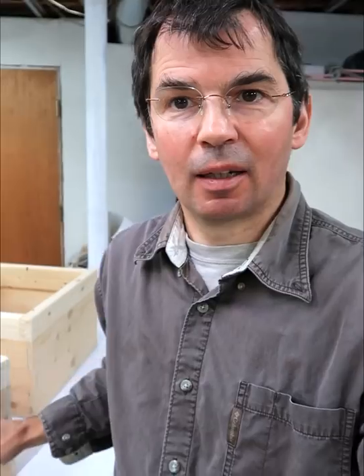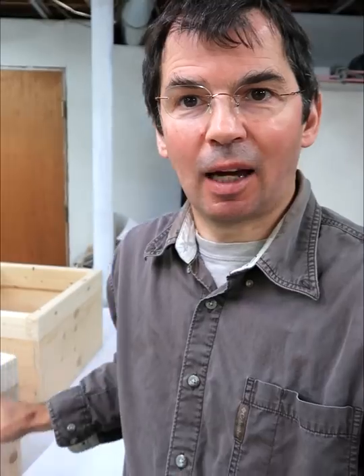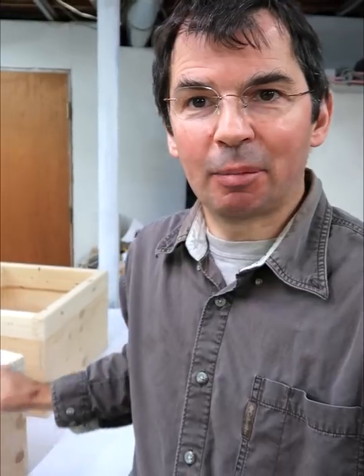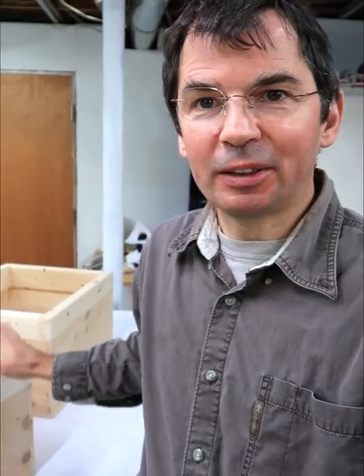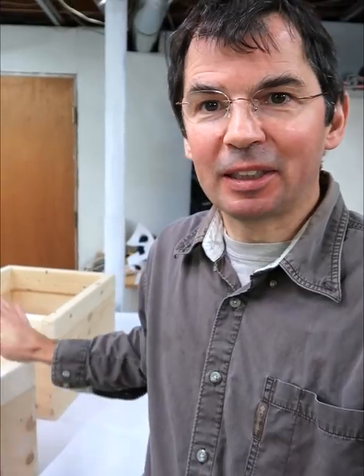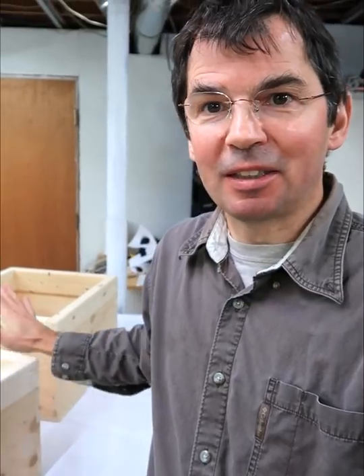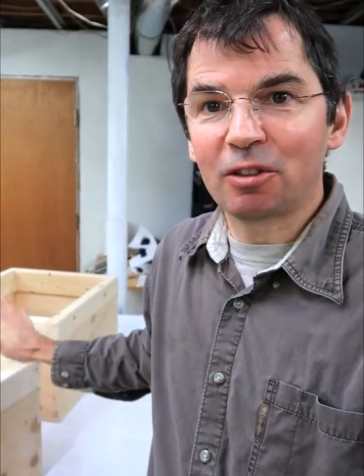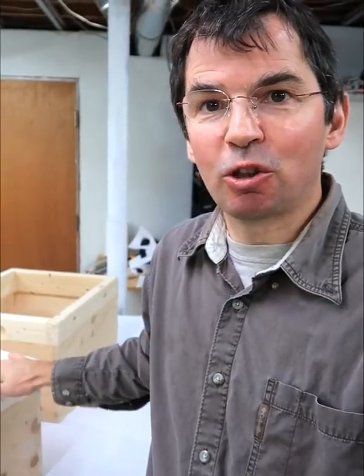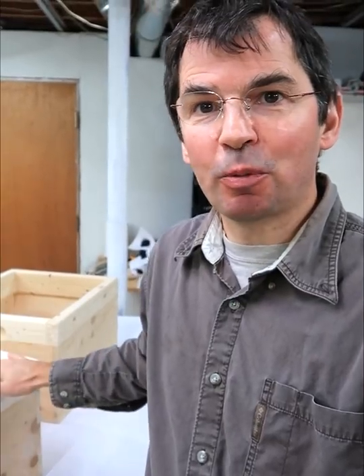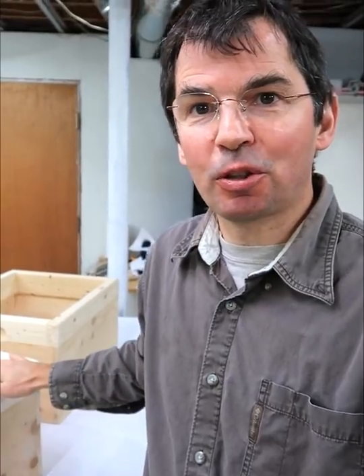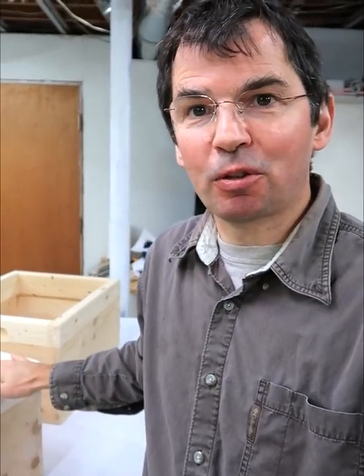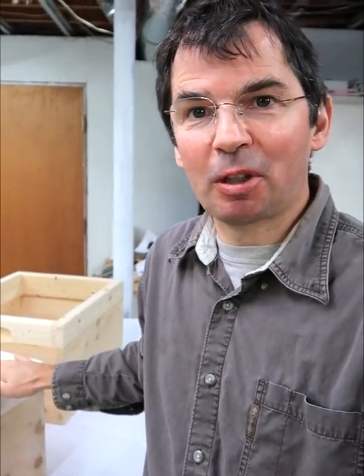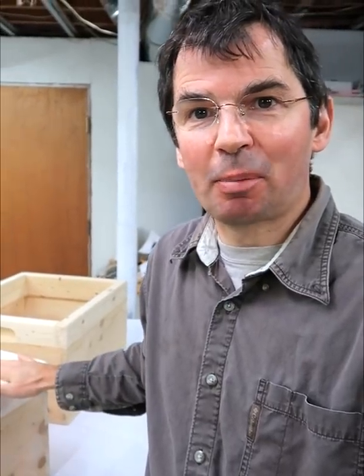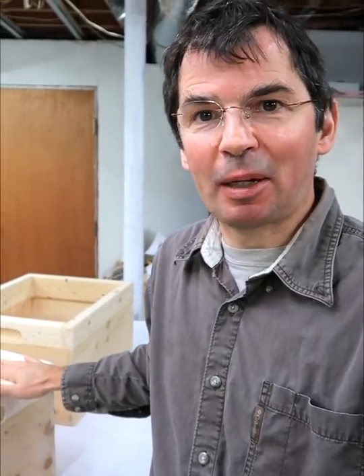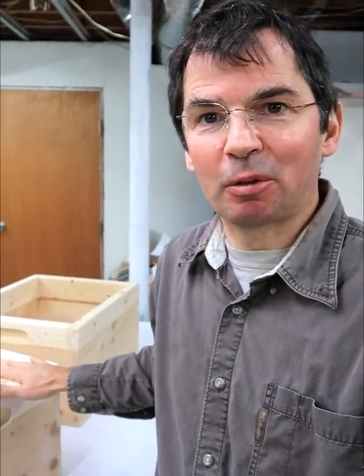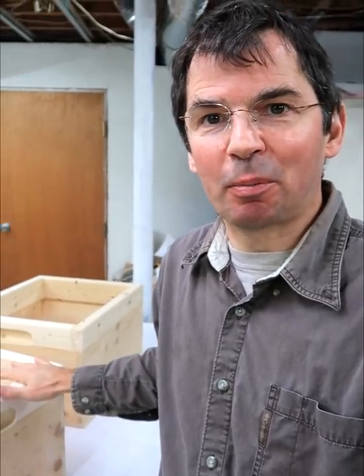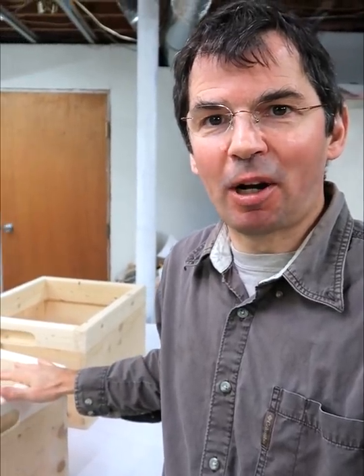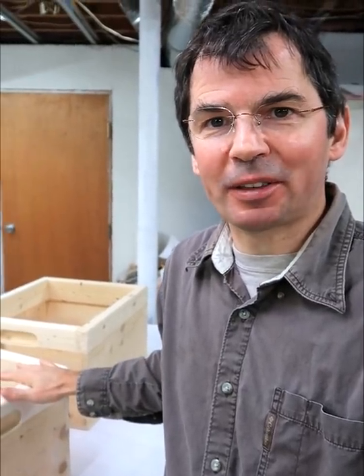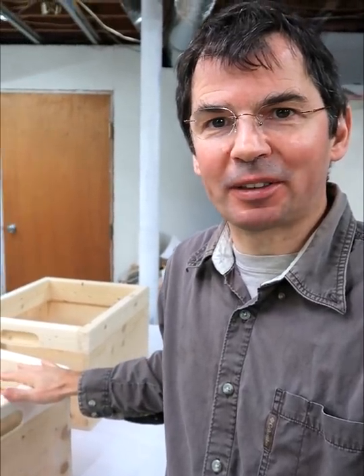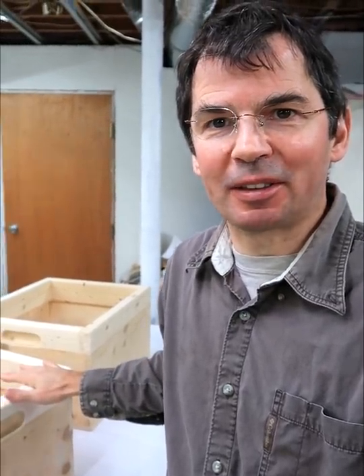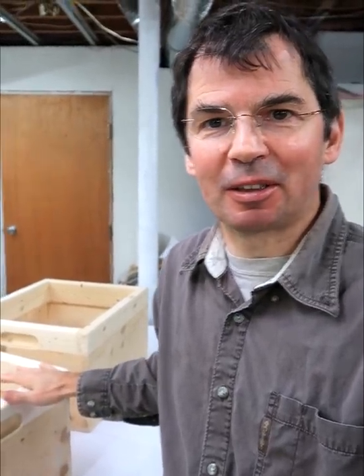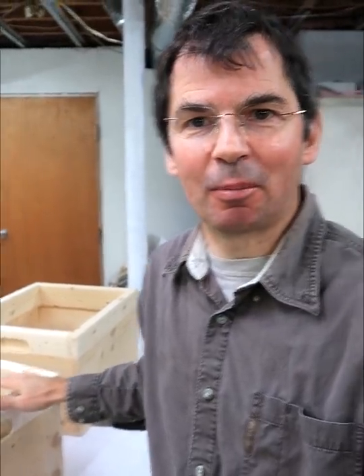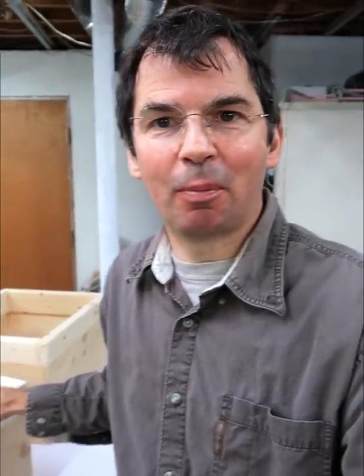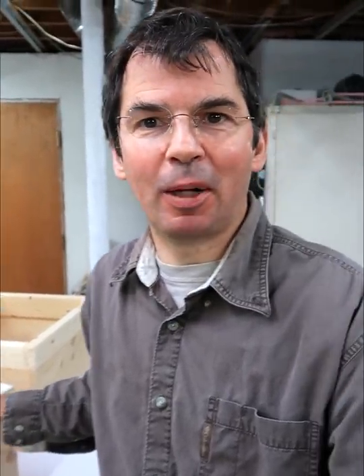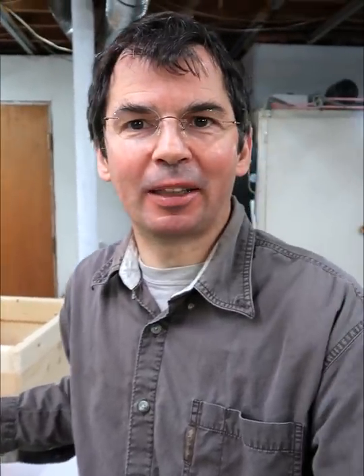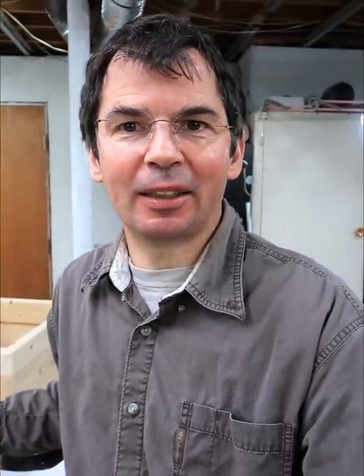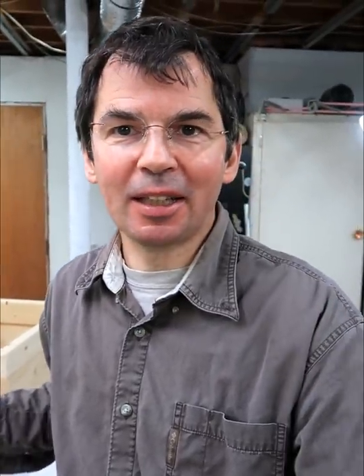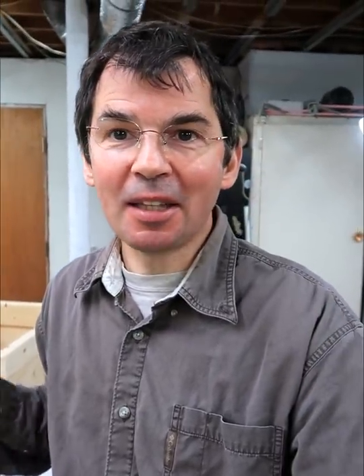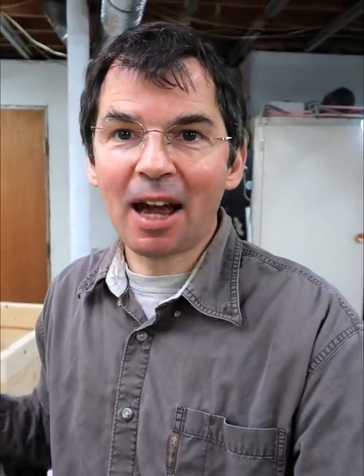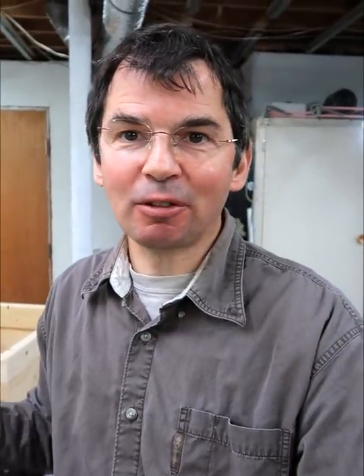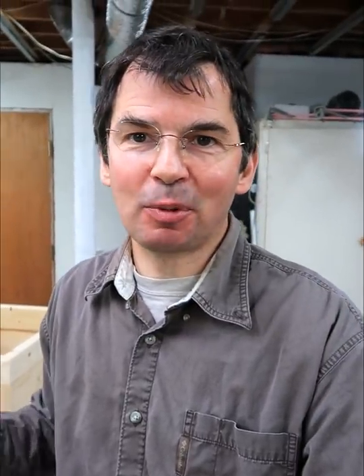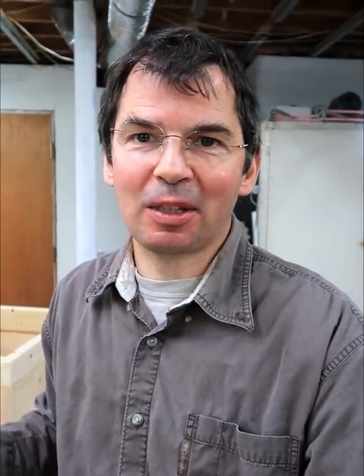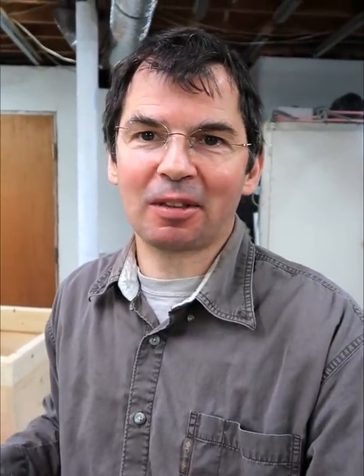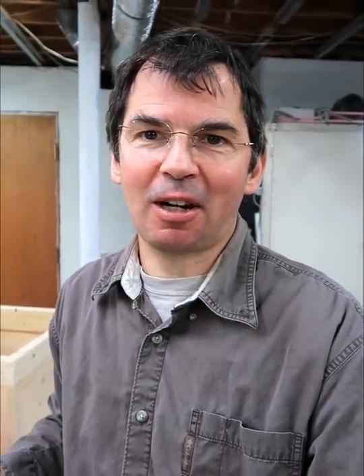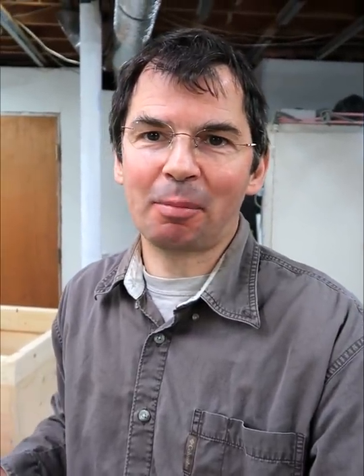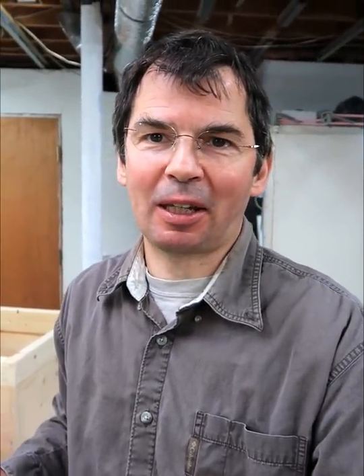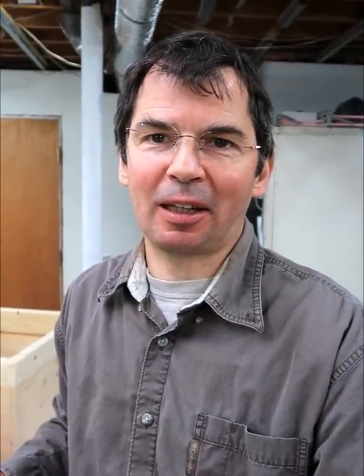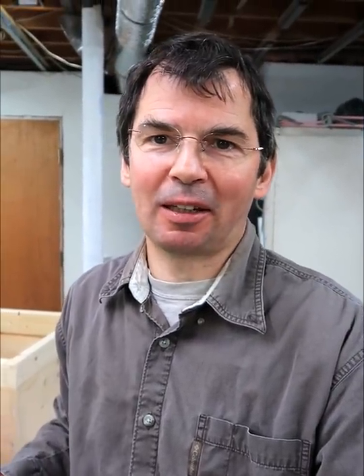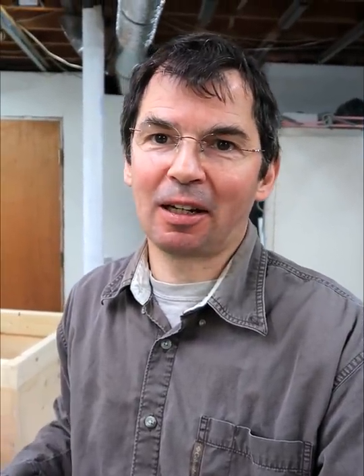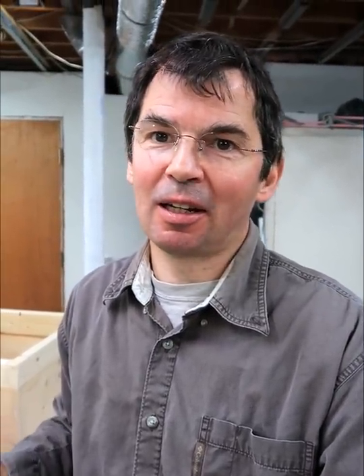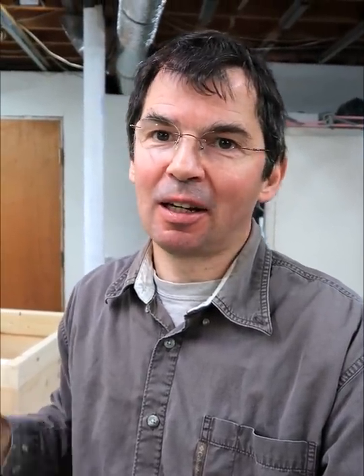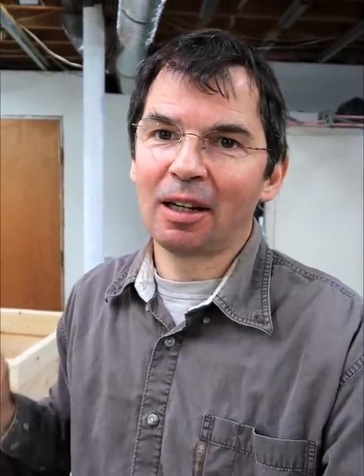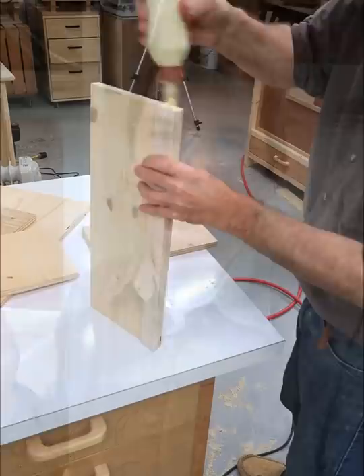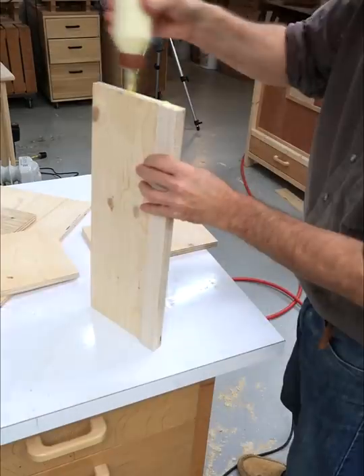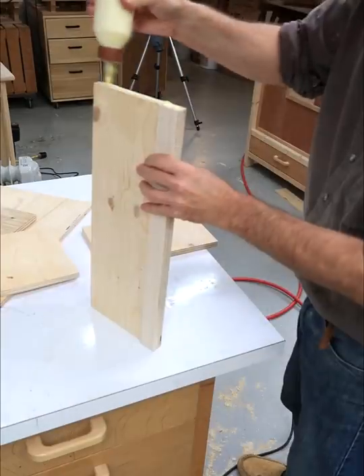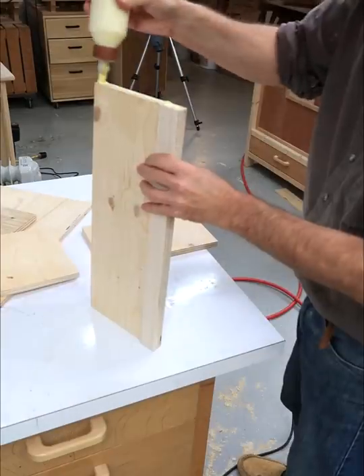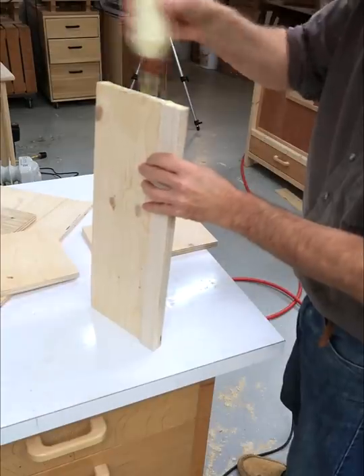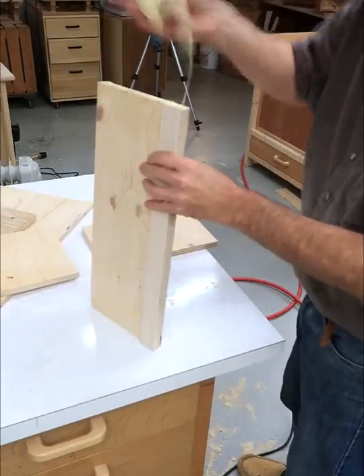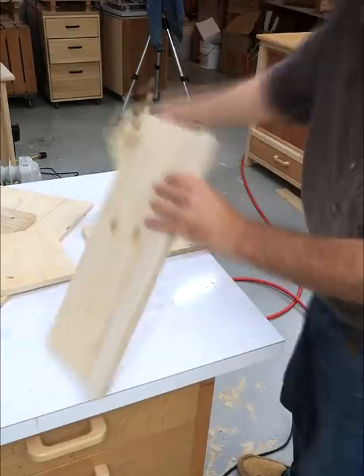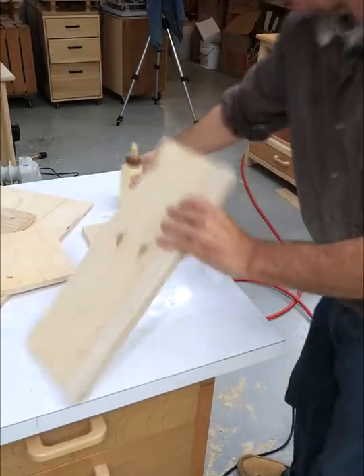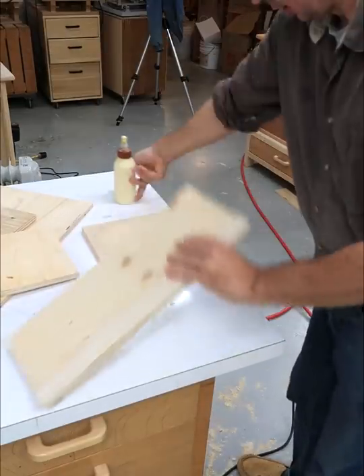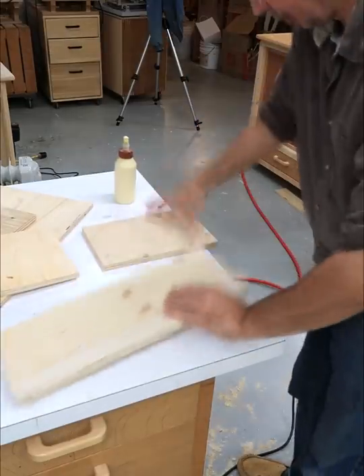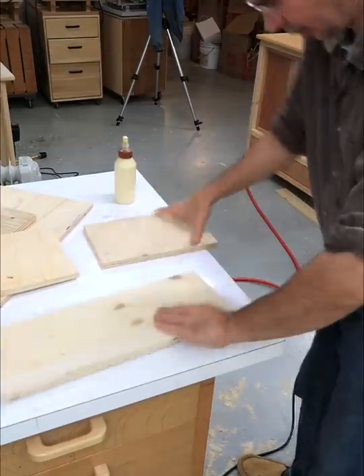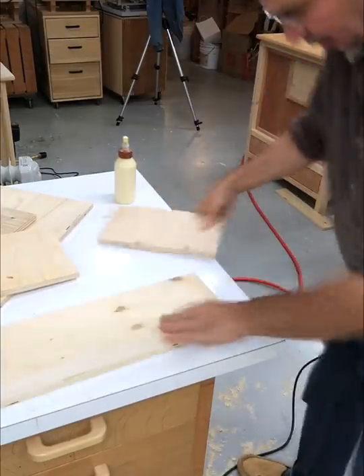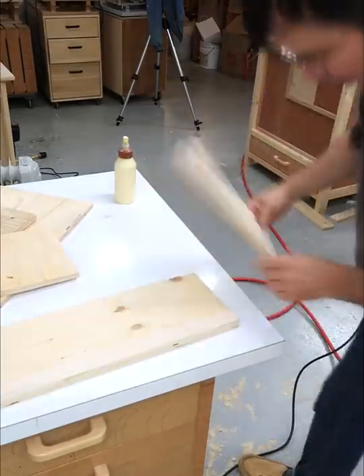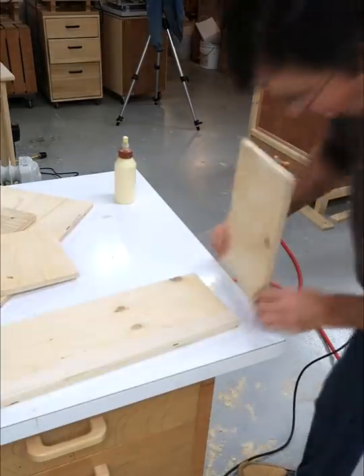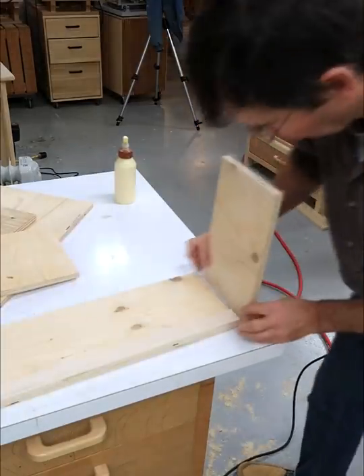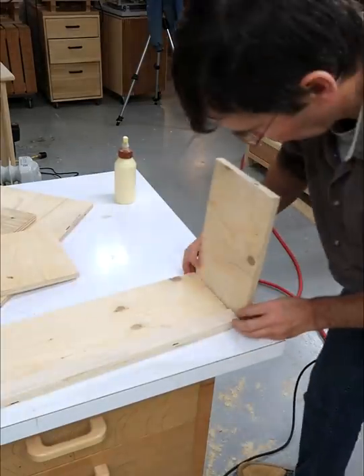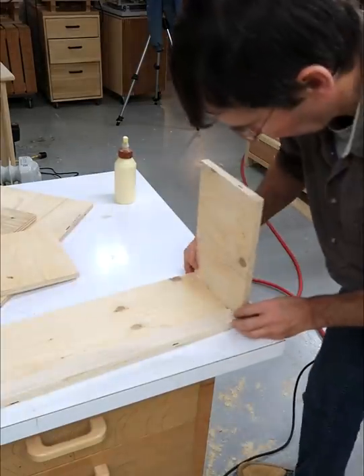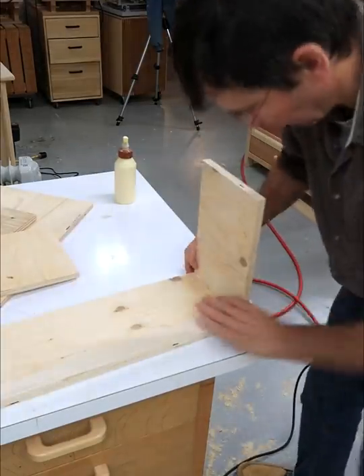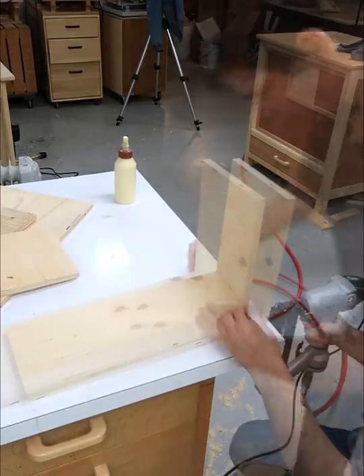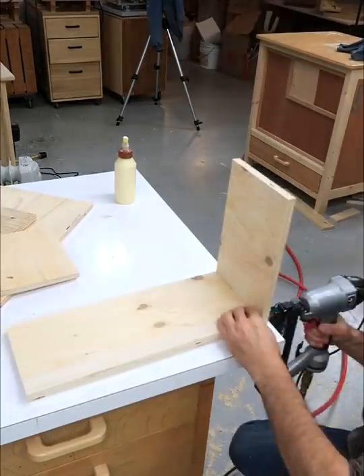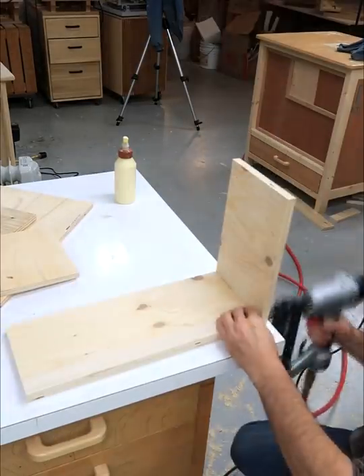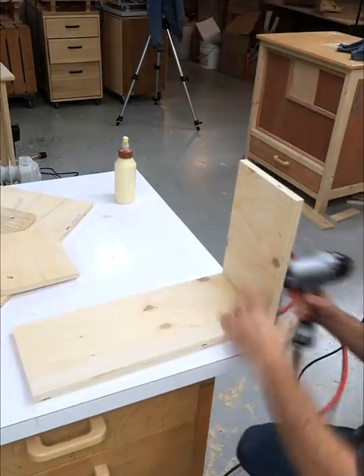I built these super sturdy plywood boxes, but it doesn't have to be this complicated. Here's the YouTube Shorts version of building a box.